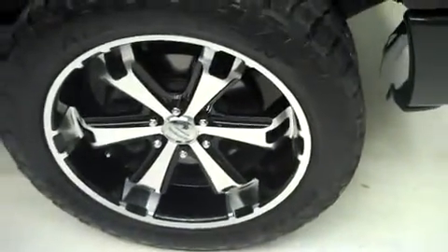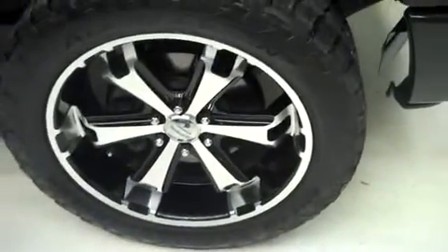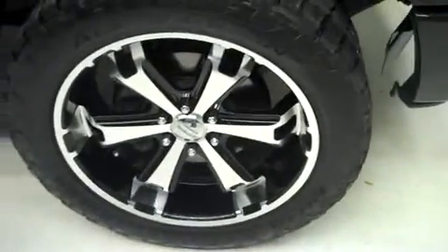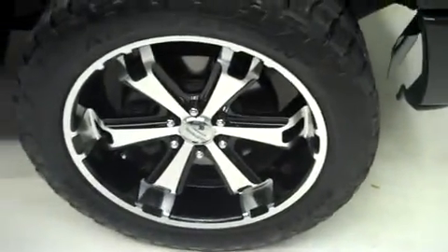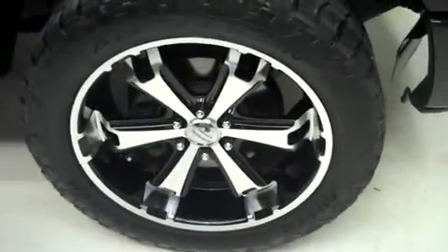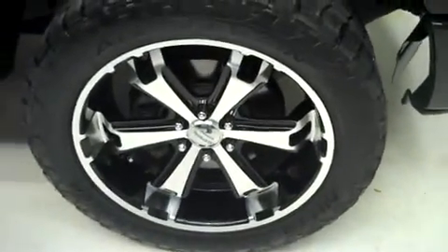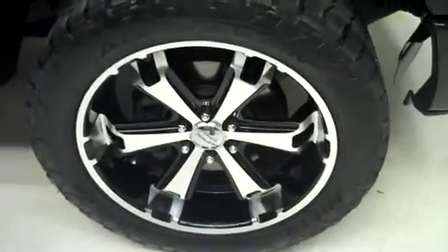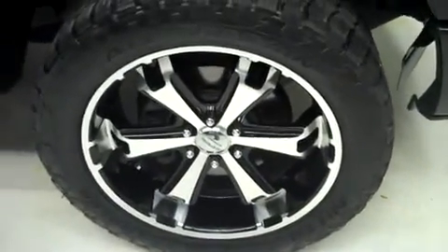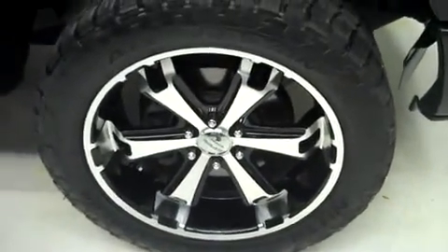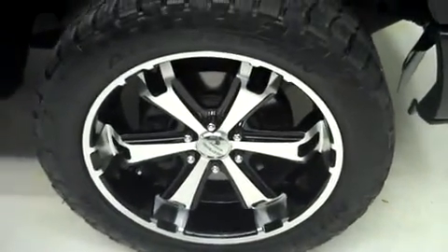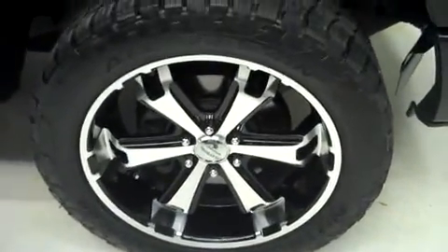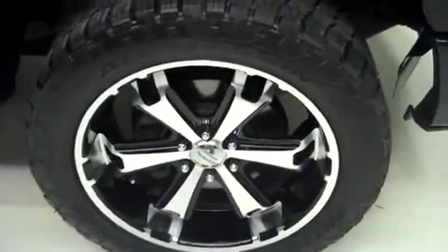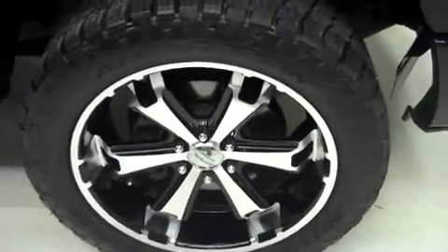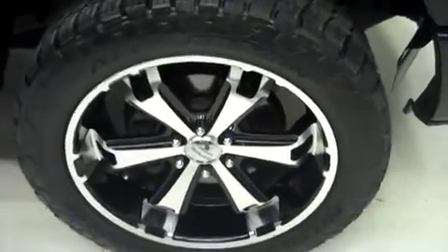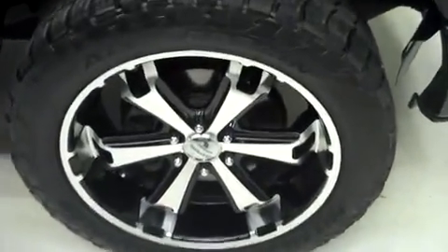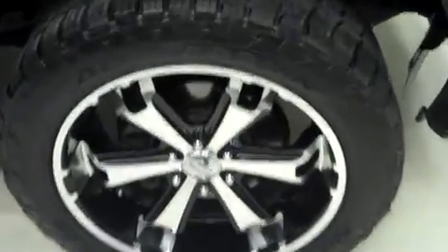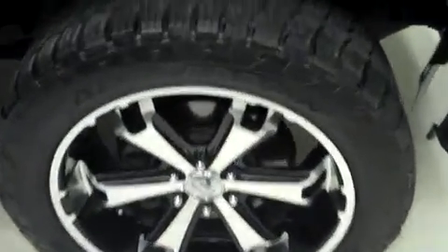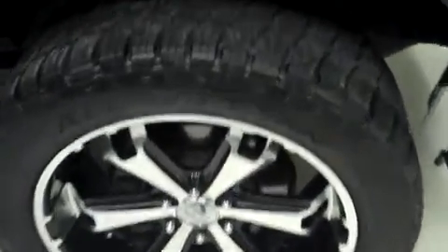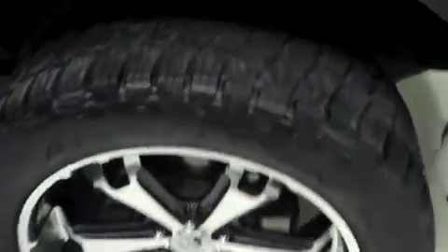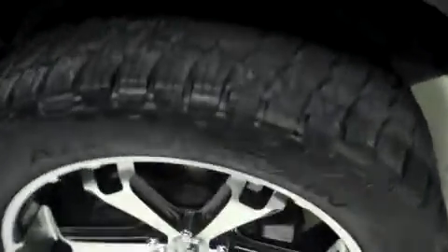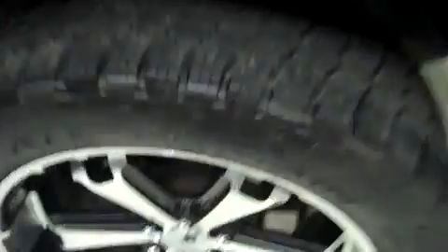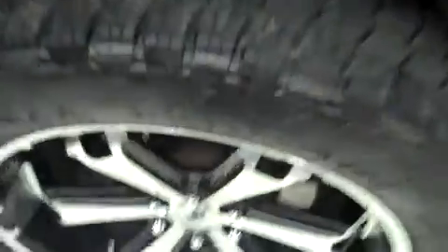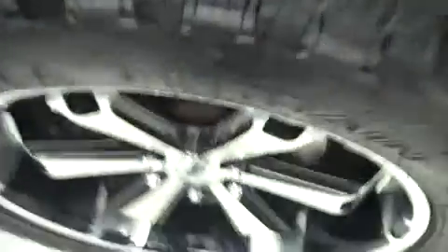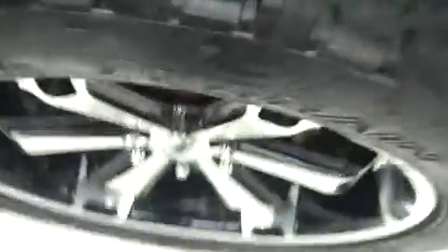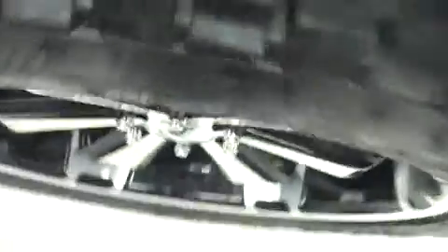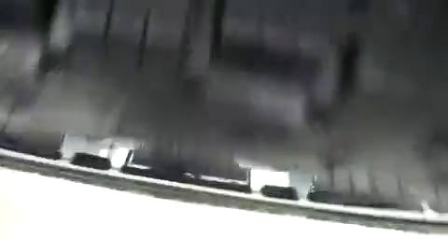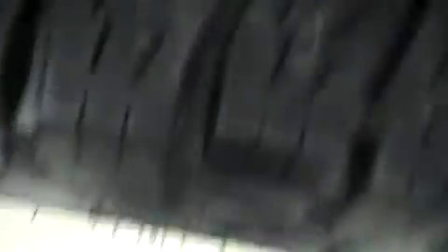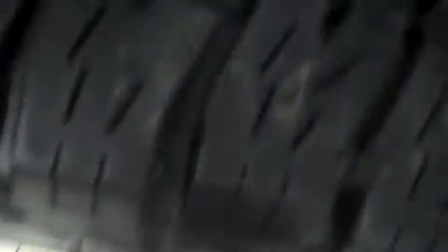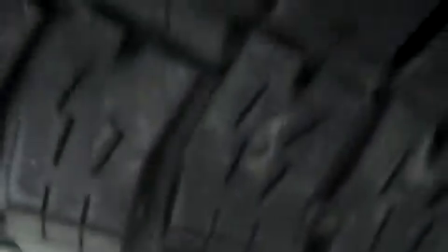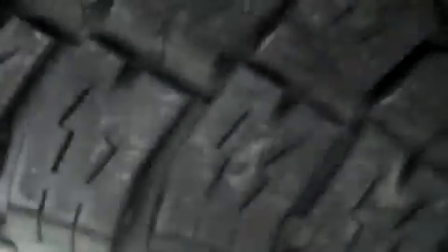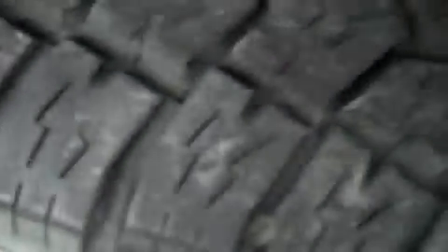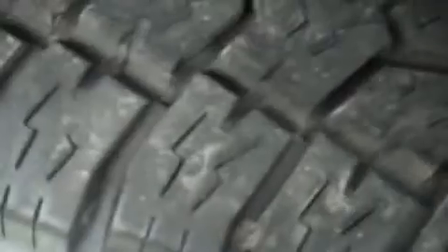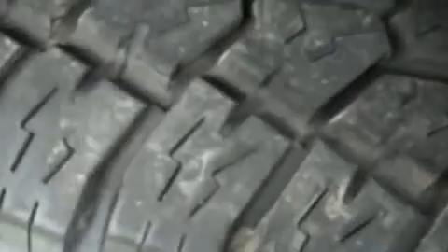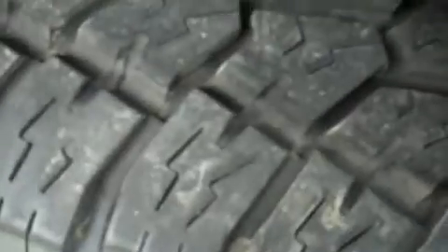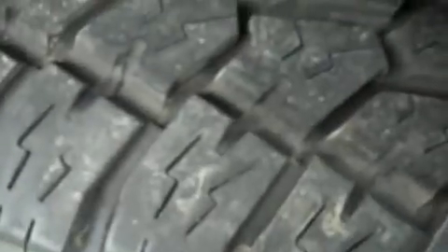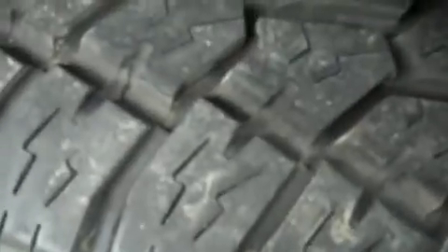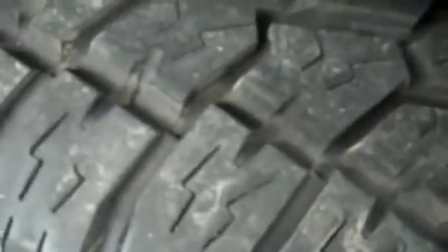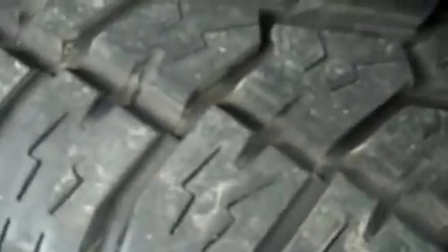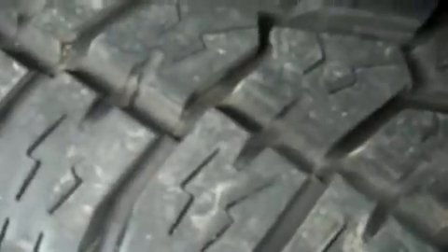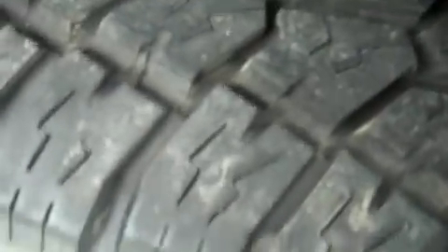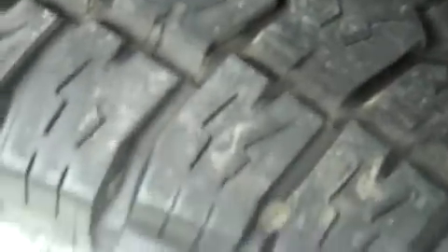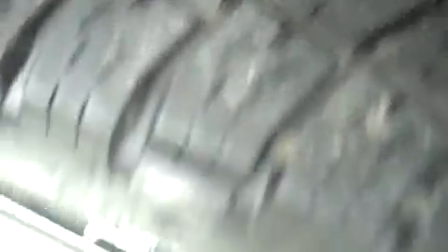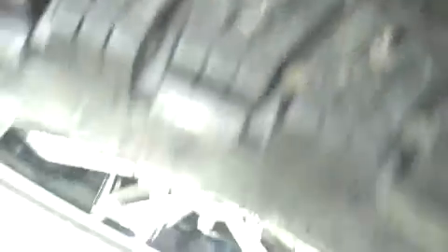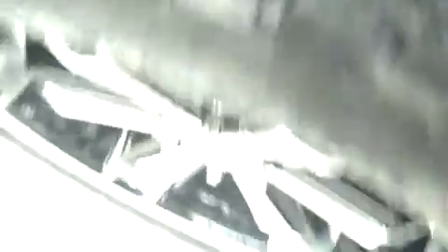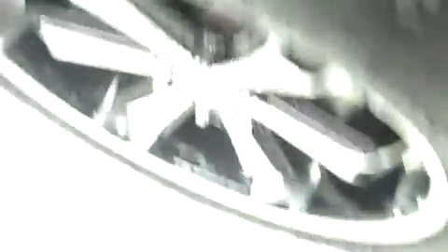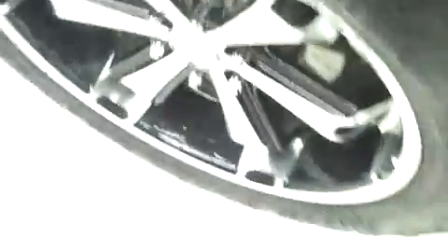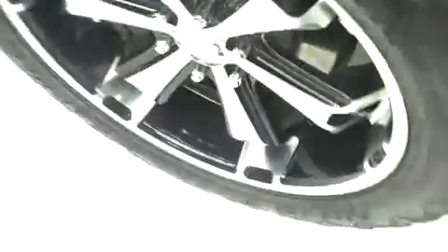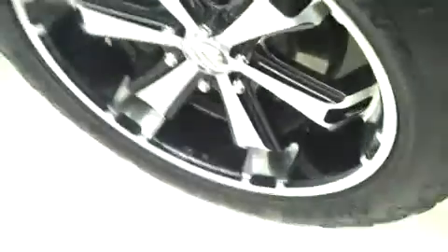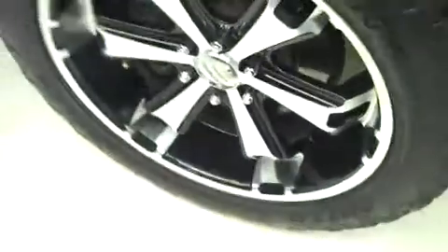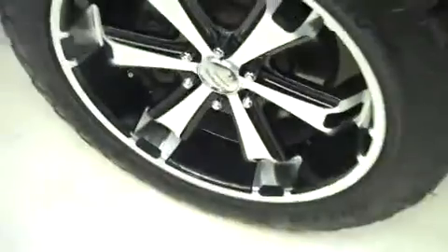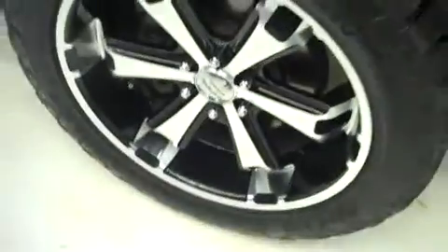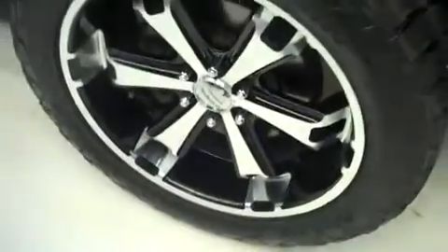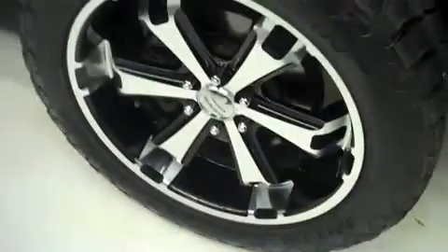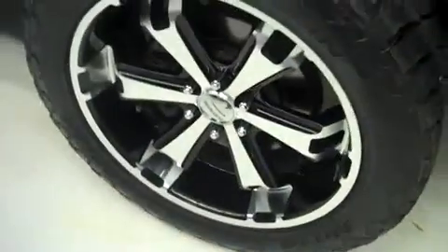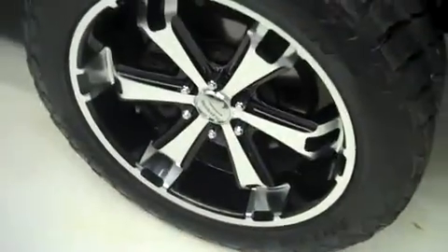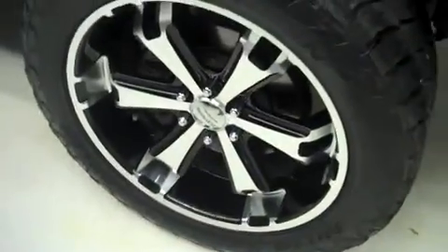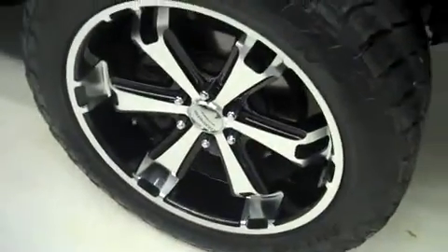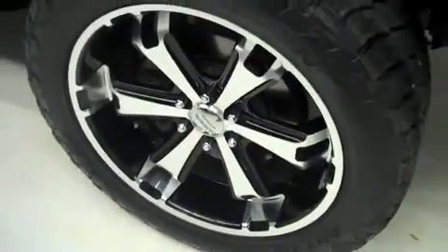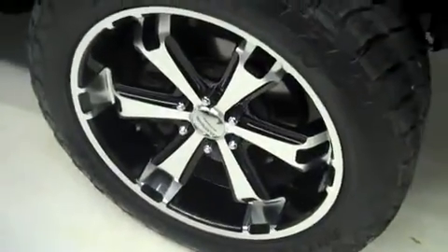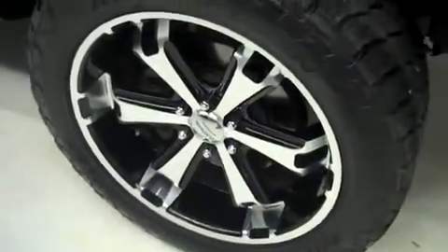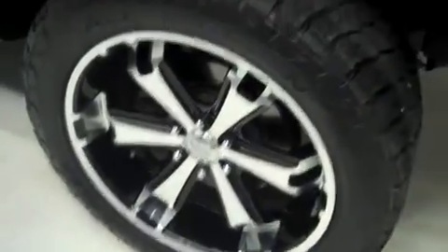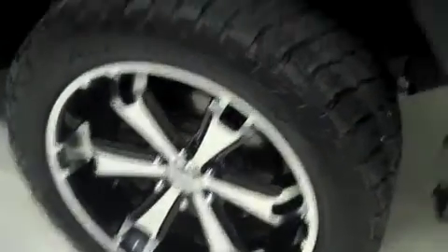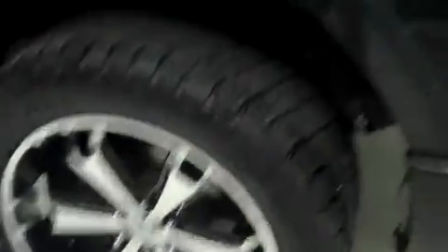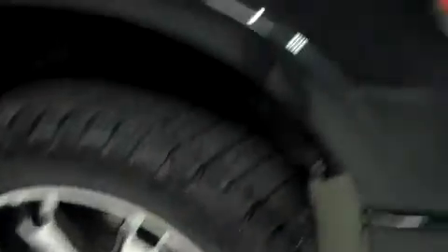Nitto Terra Grappler All Terrain tires with a lot of tread left. Liquid Metal Motorsport rims.